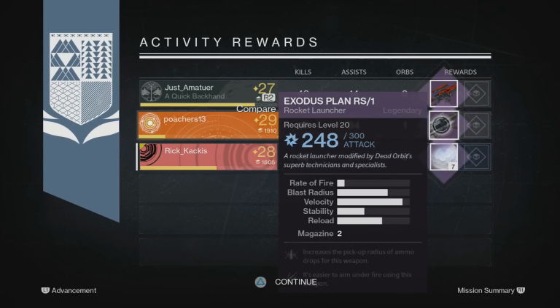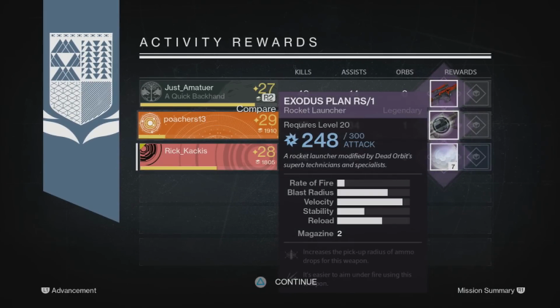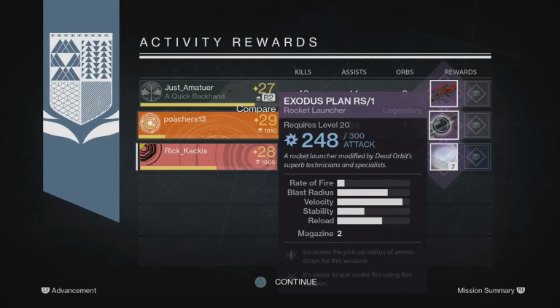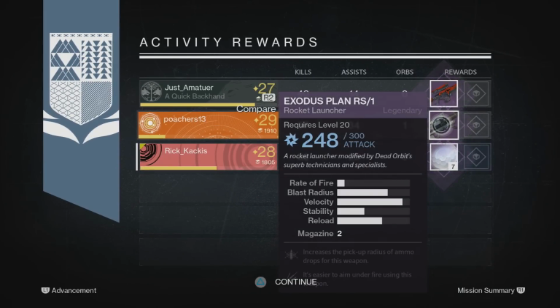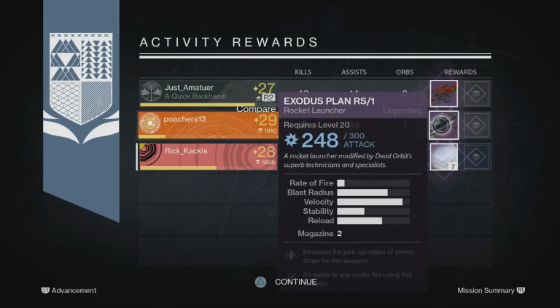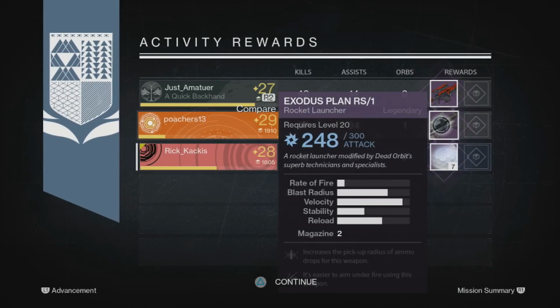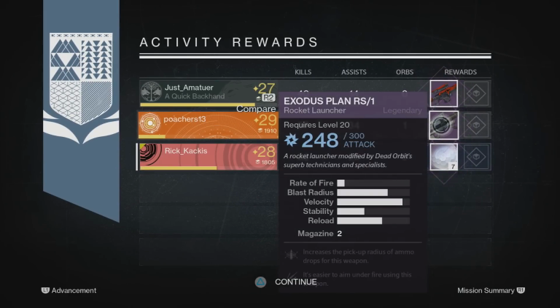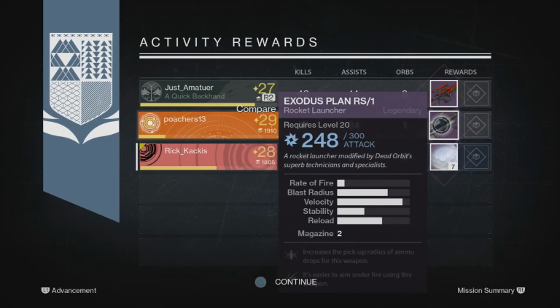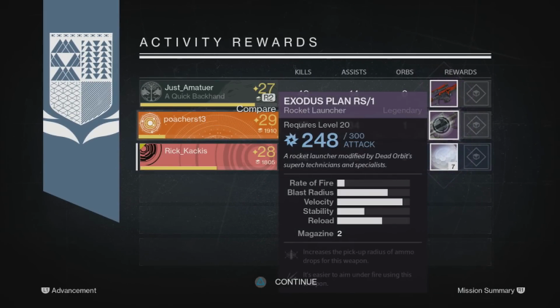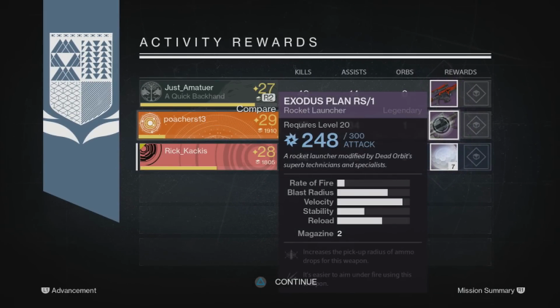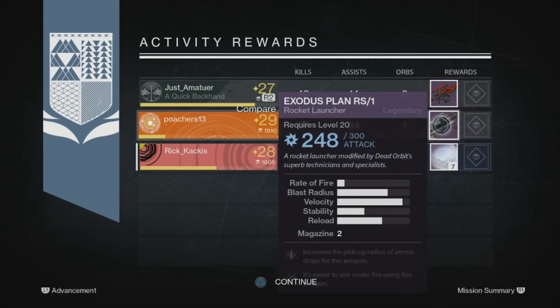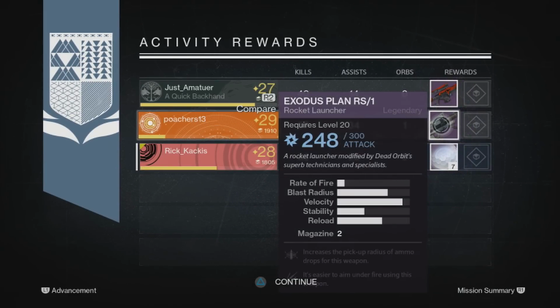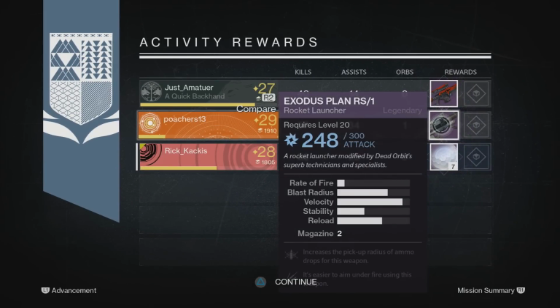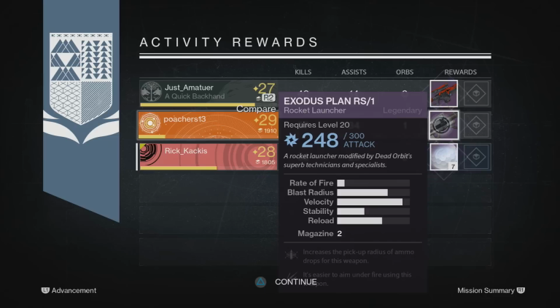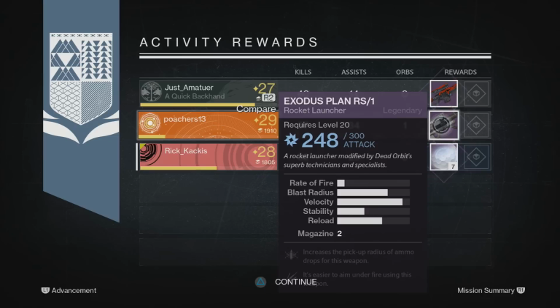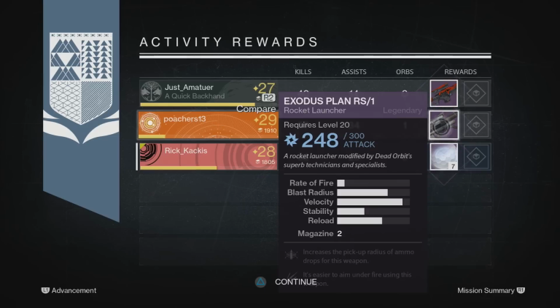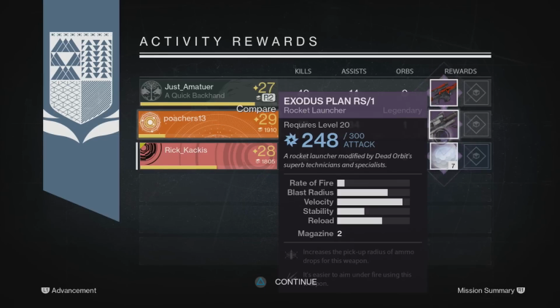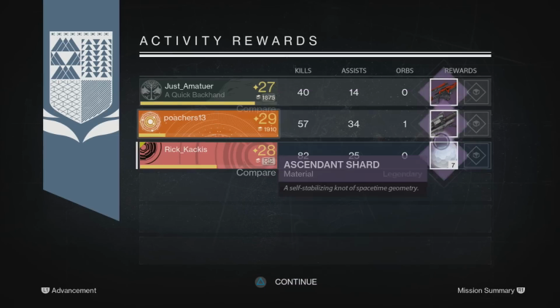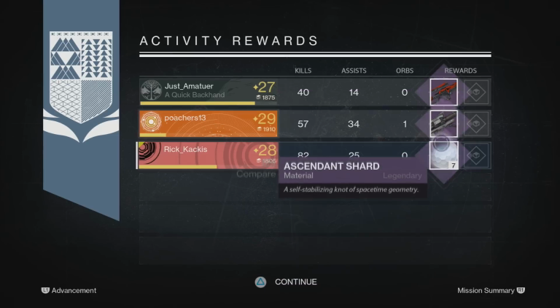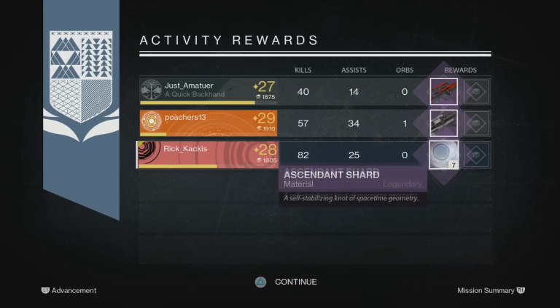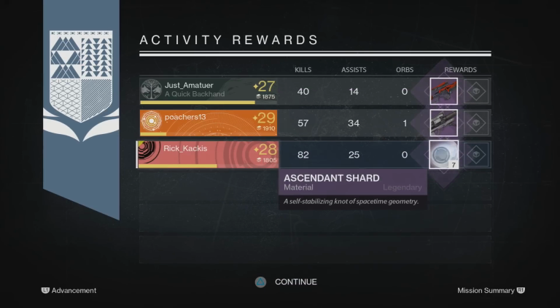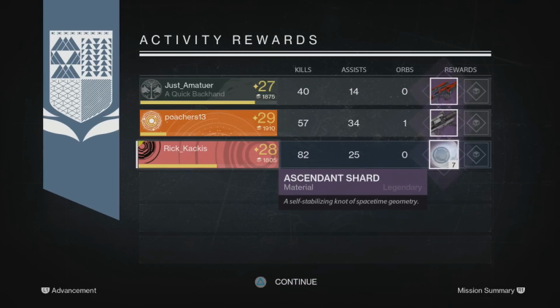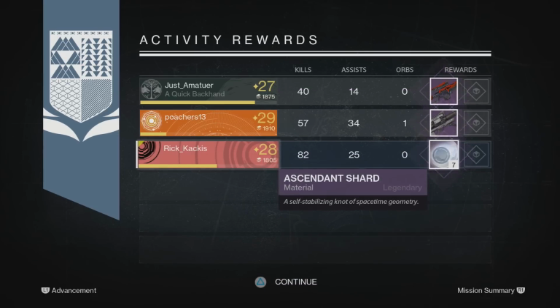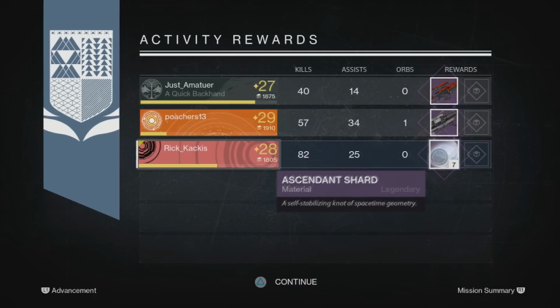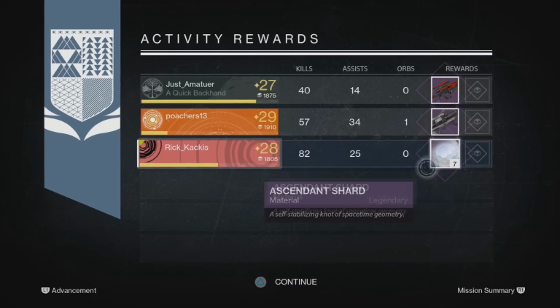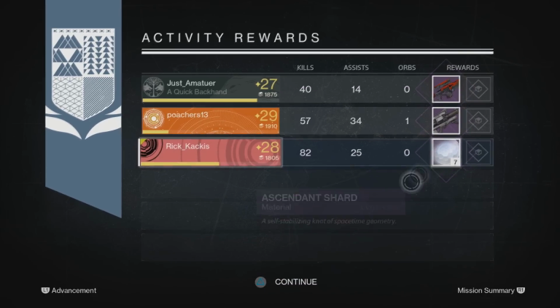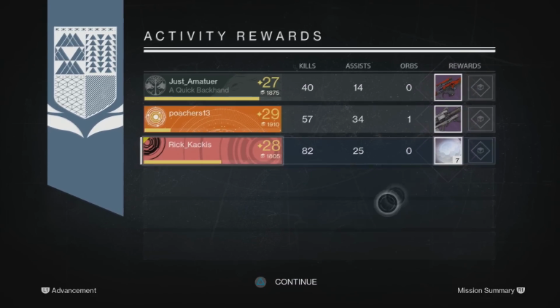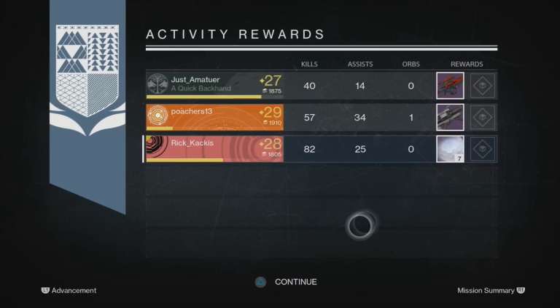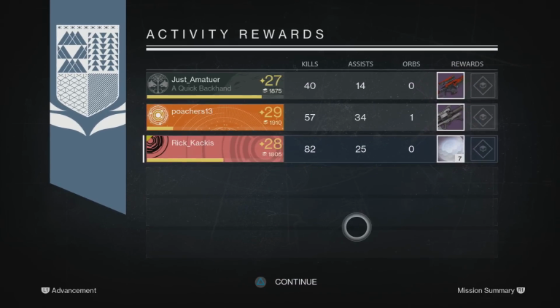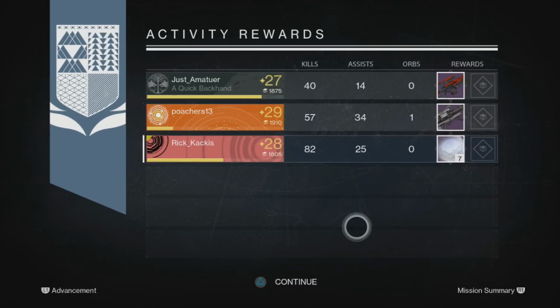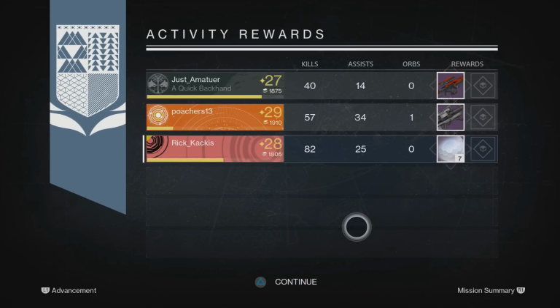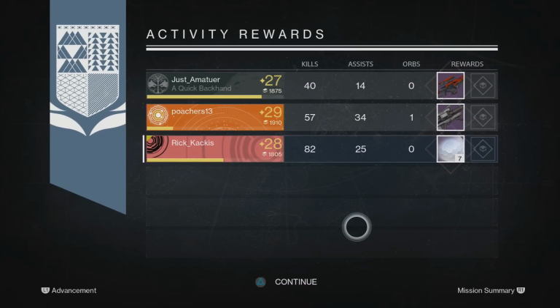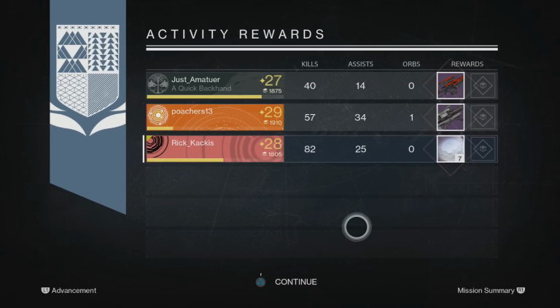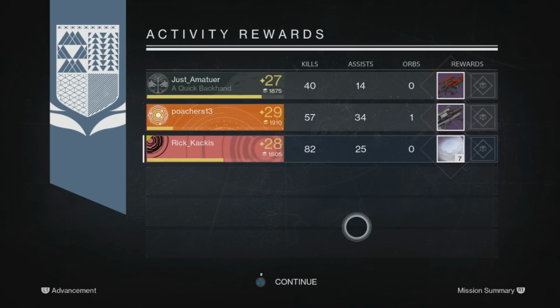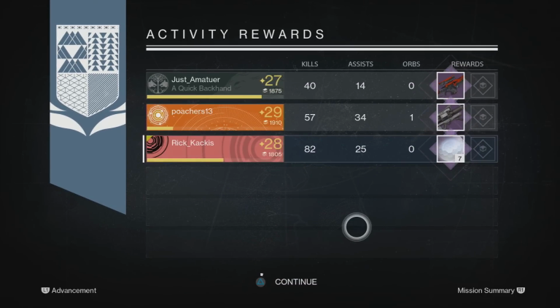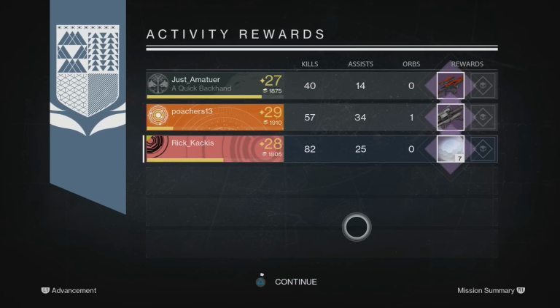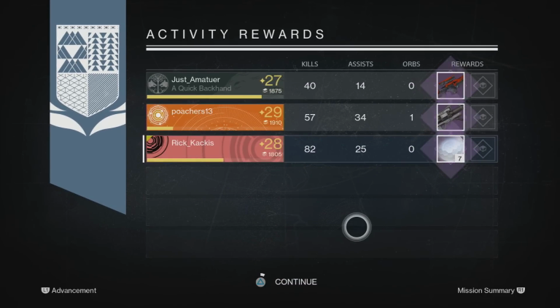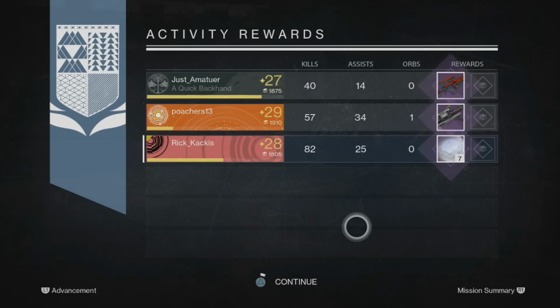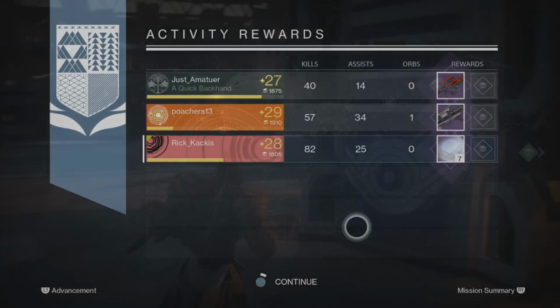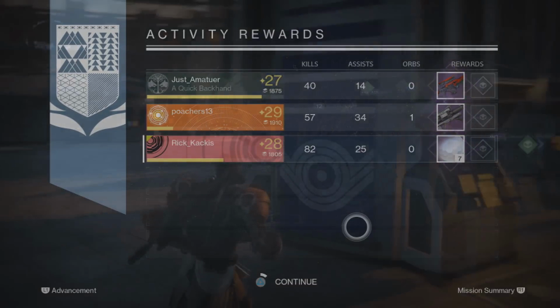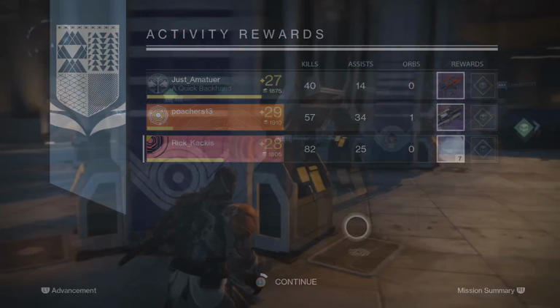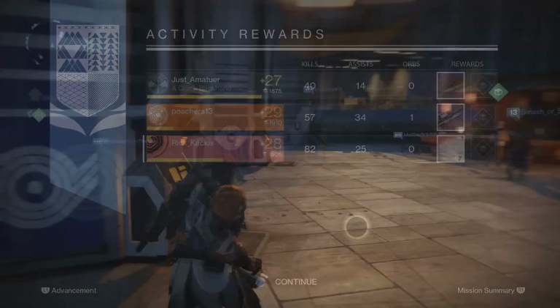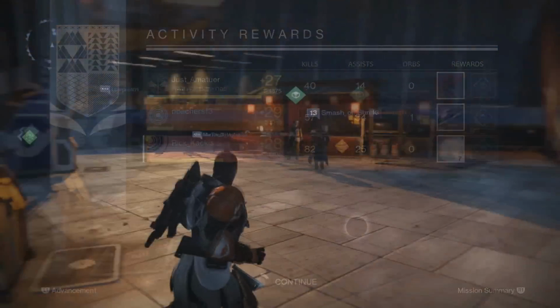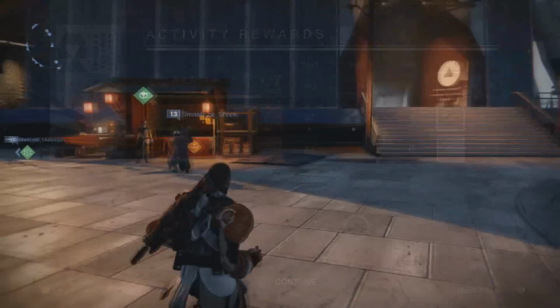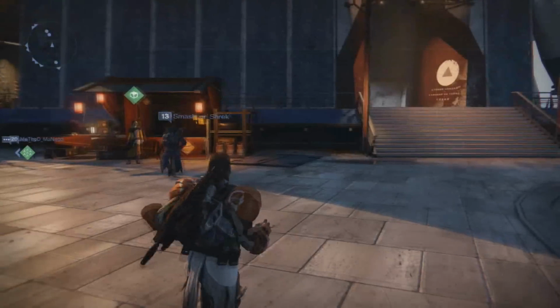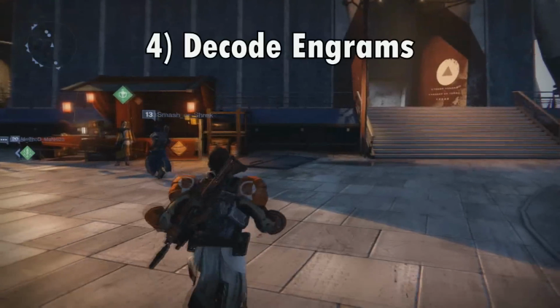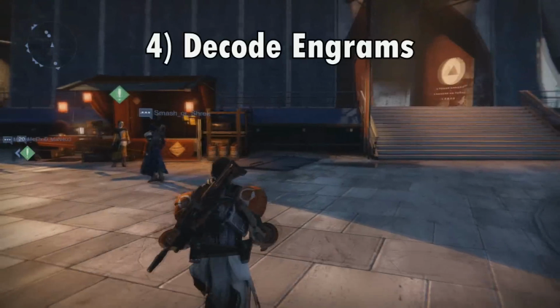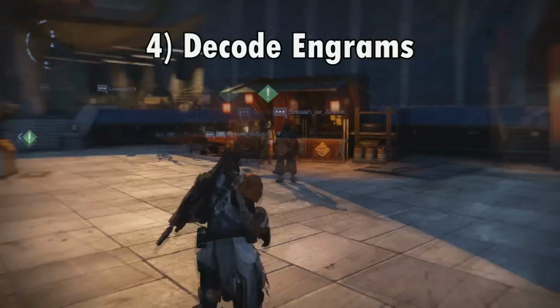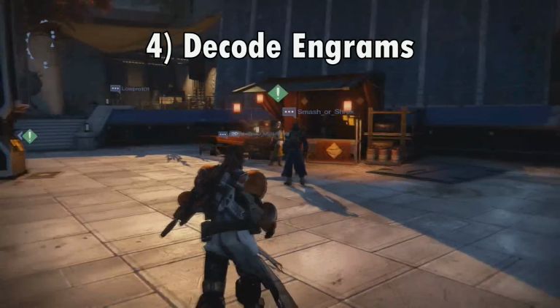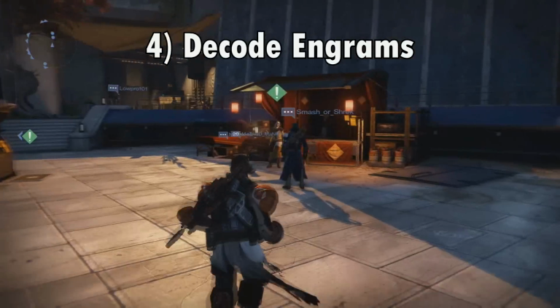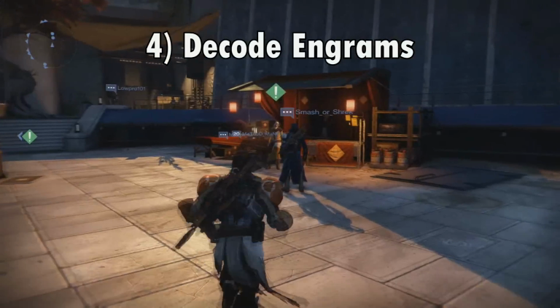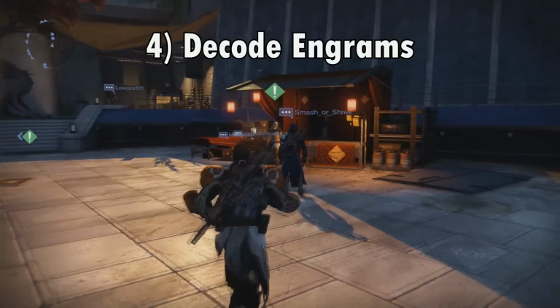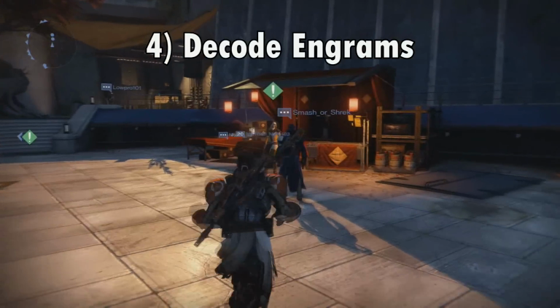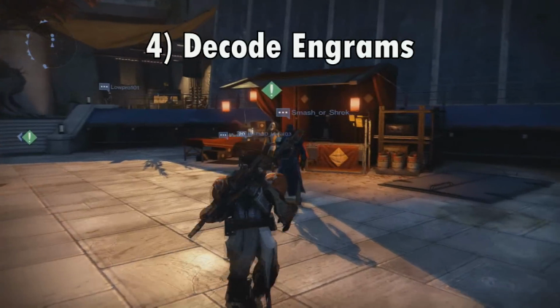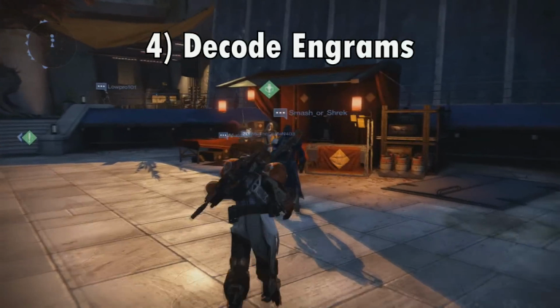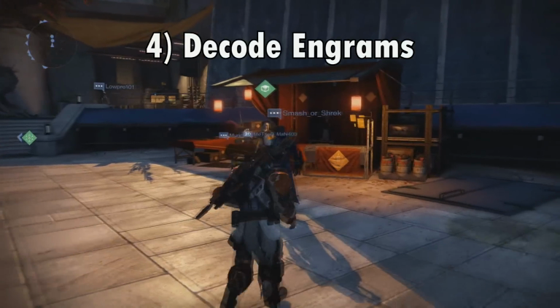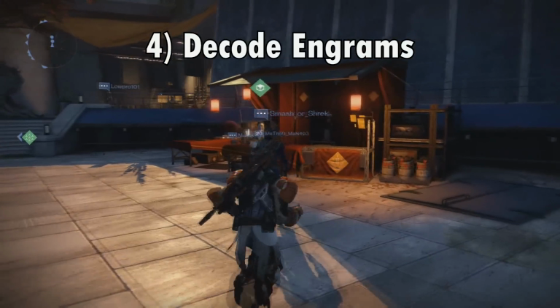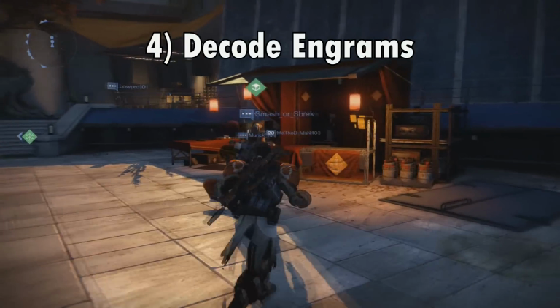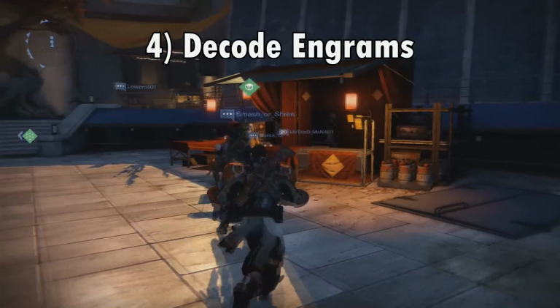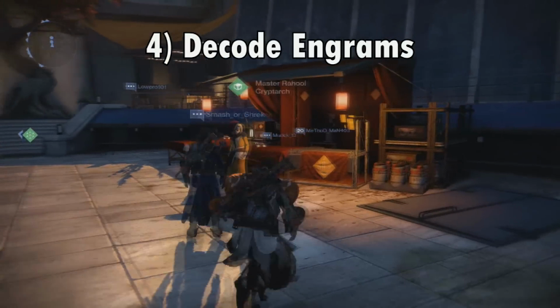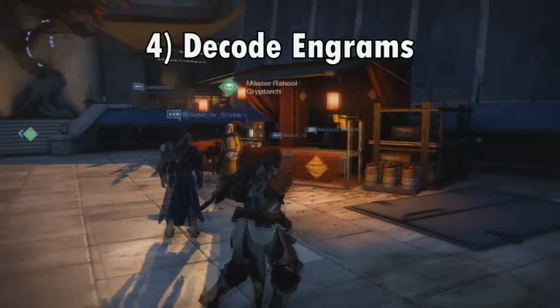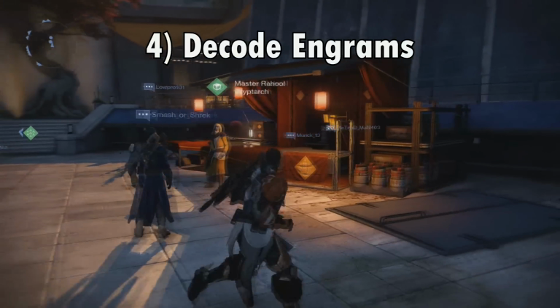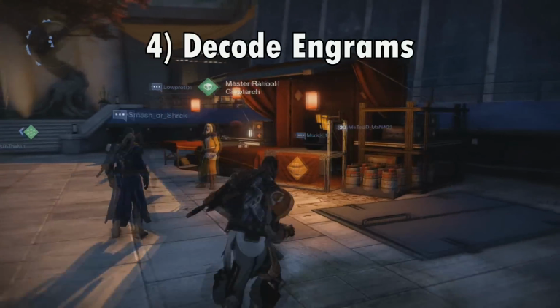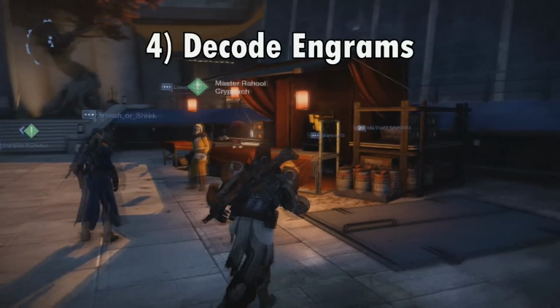The Nightfall and the Raid are both once per week per character, so by having a second character you are literally doubling your chances to get exotics.